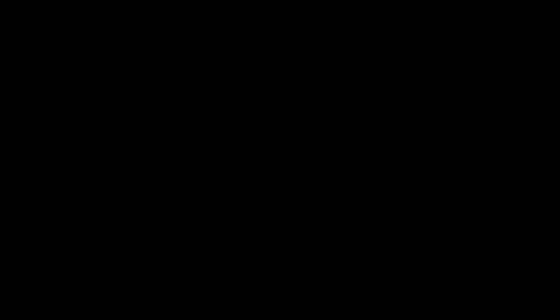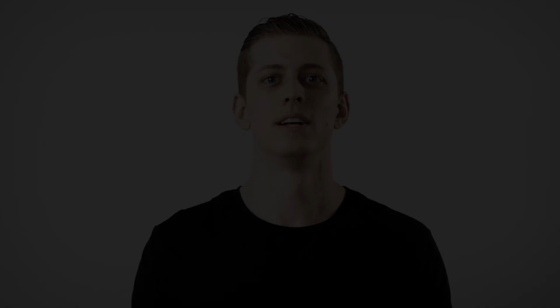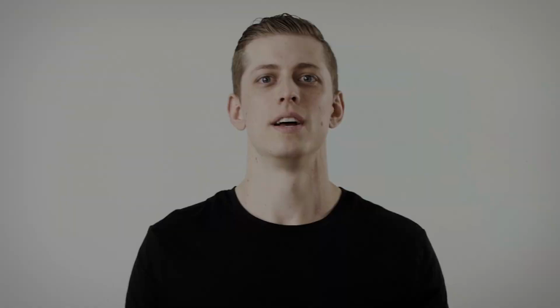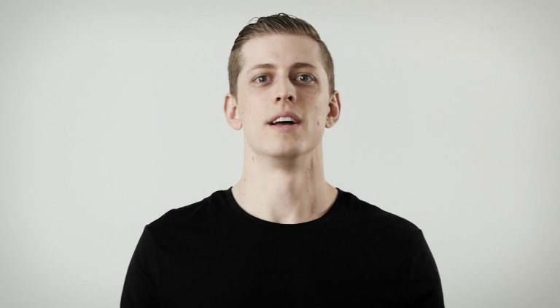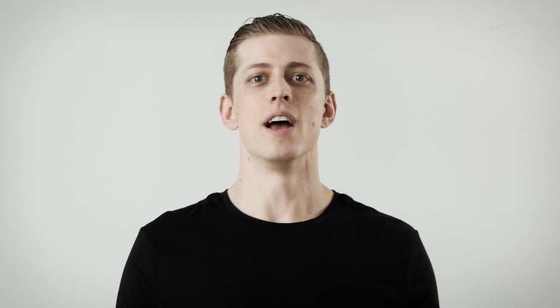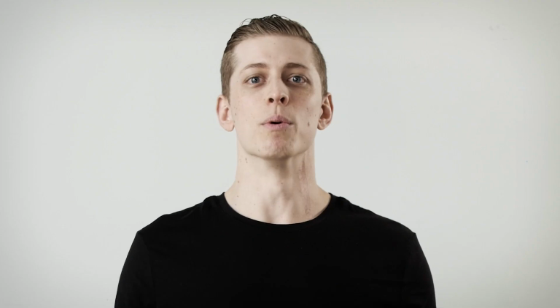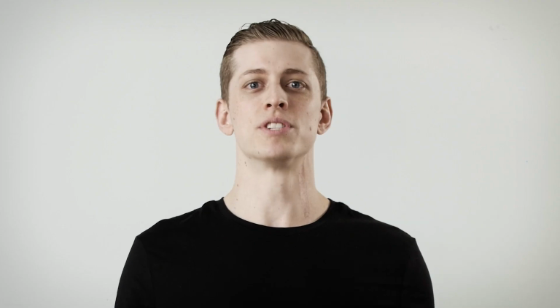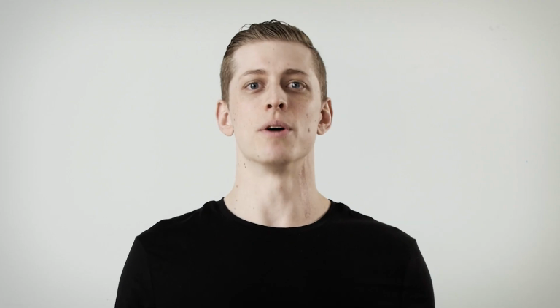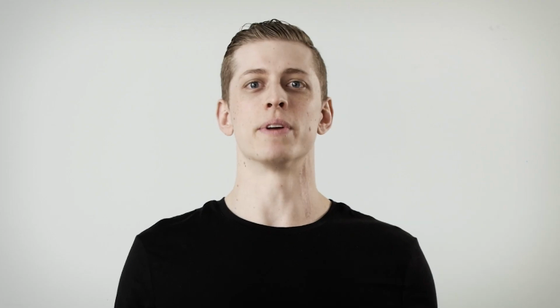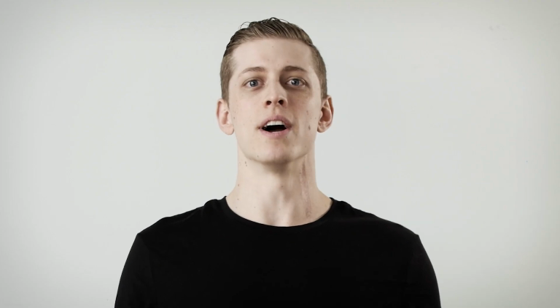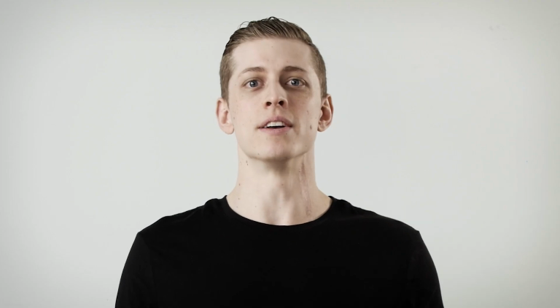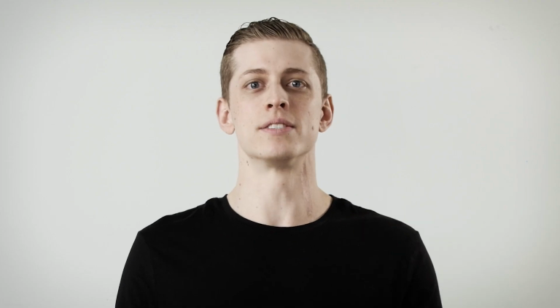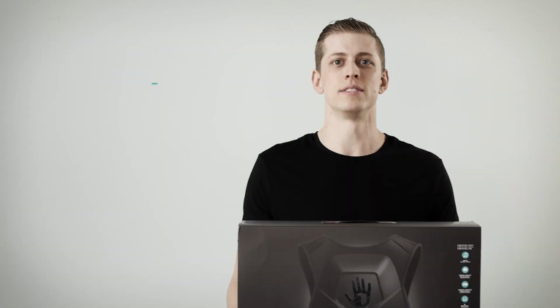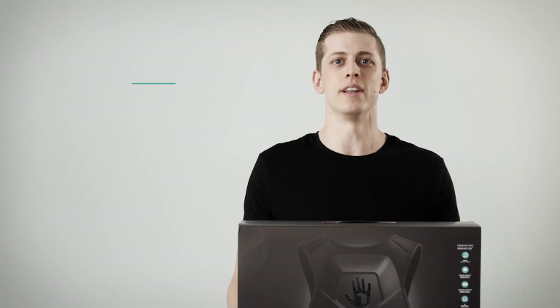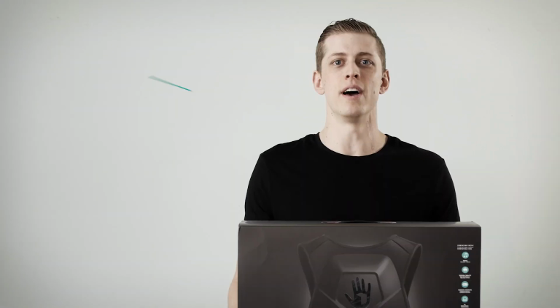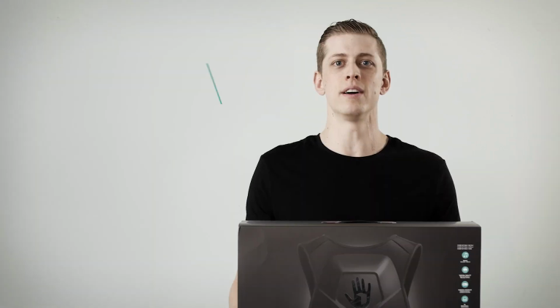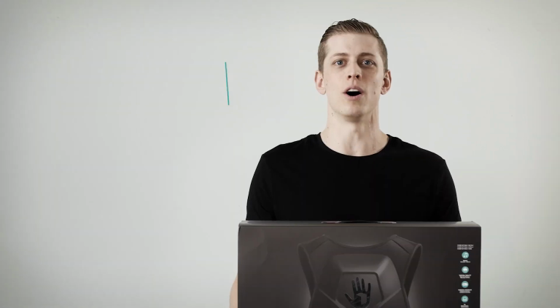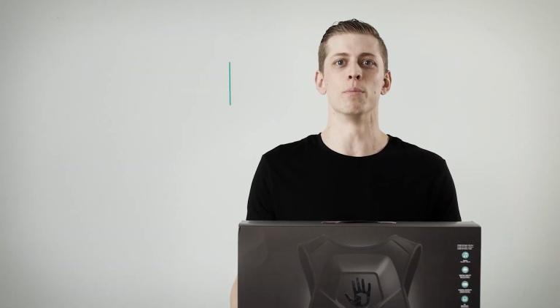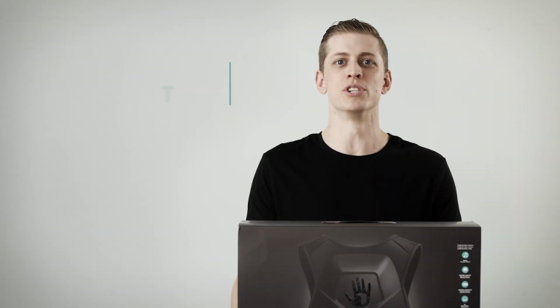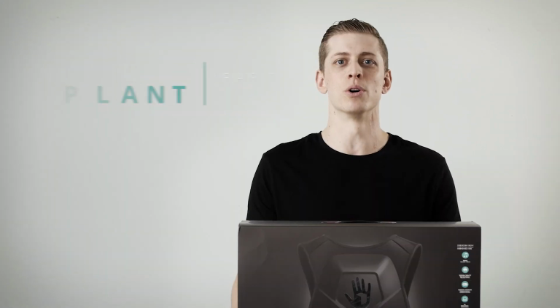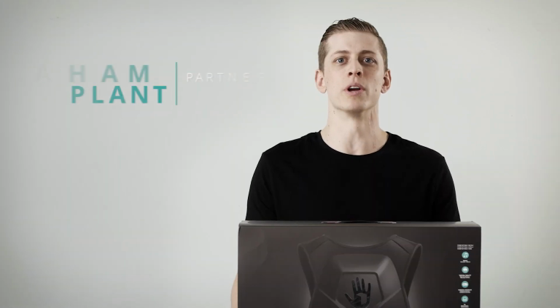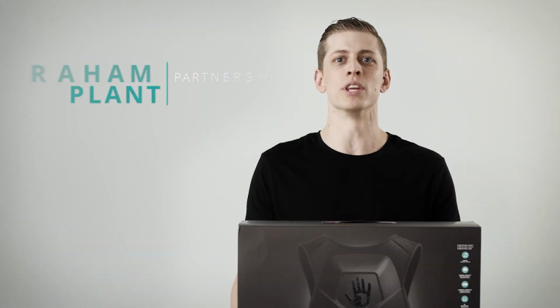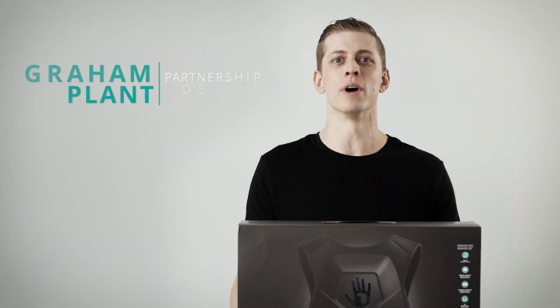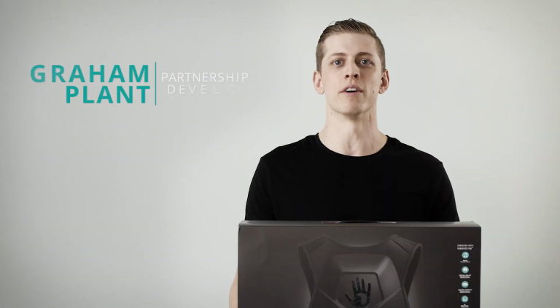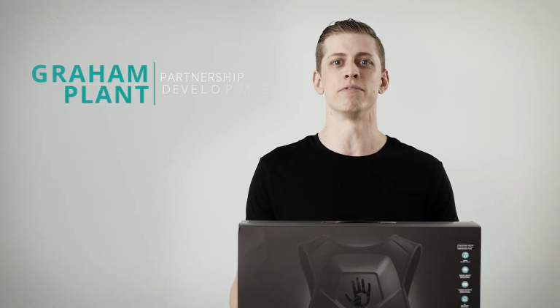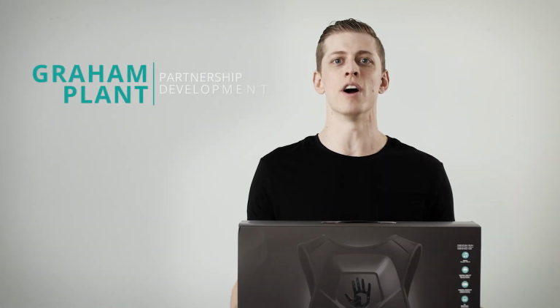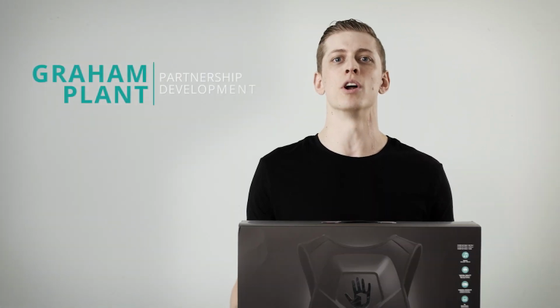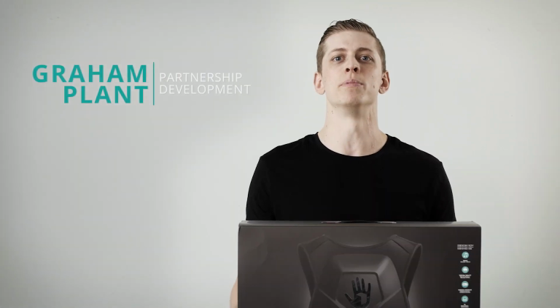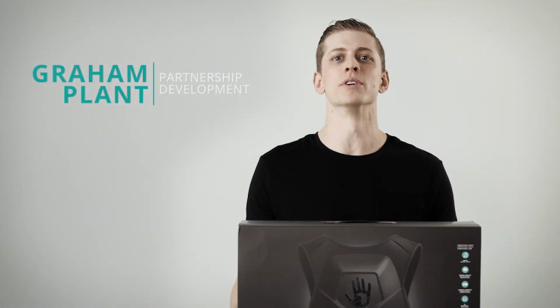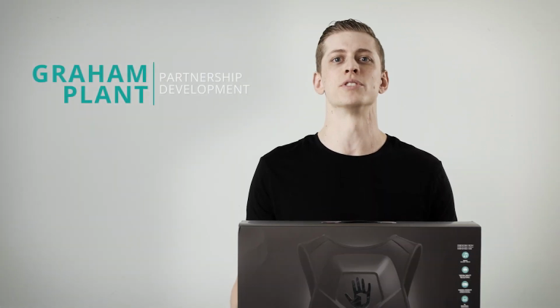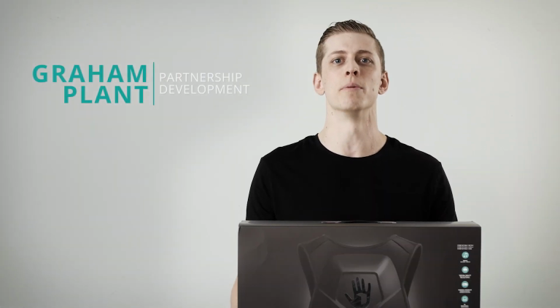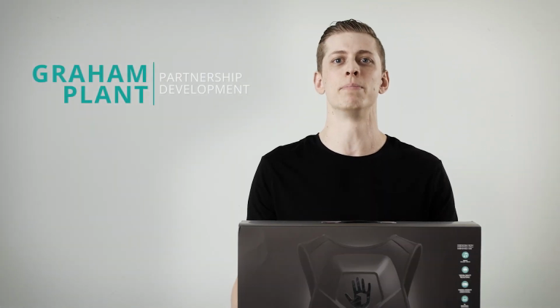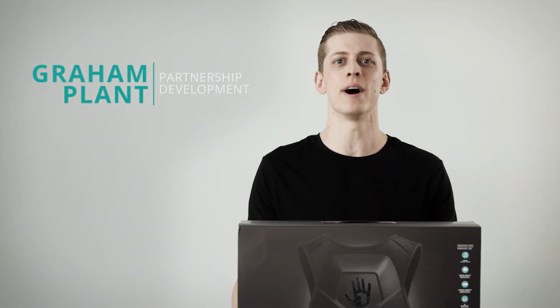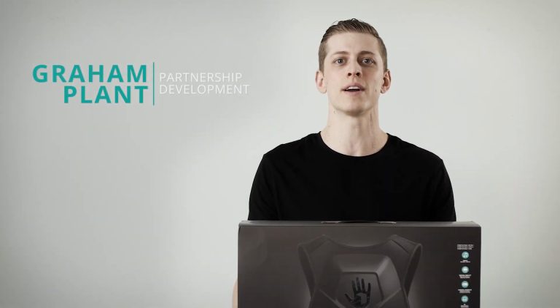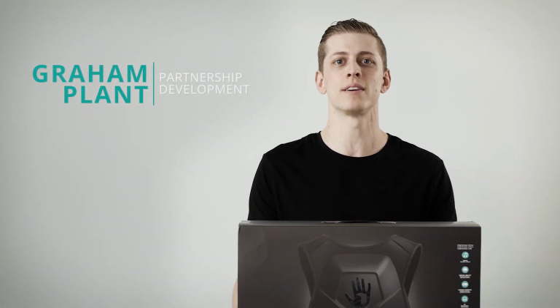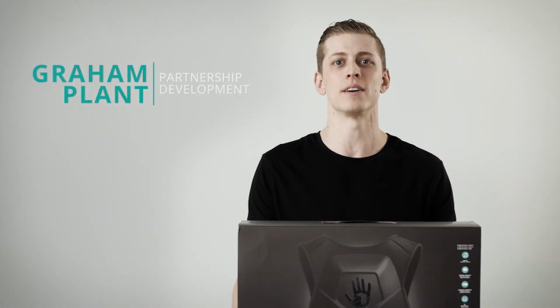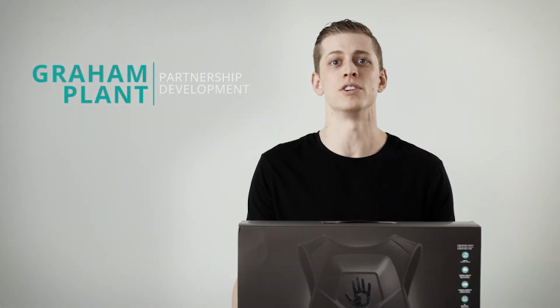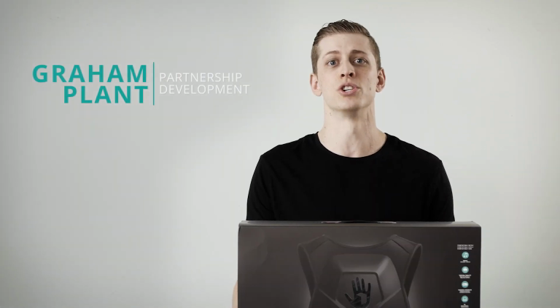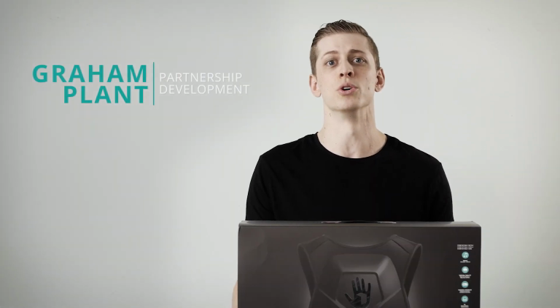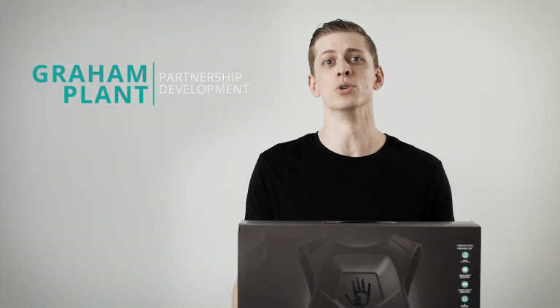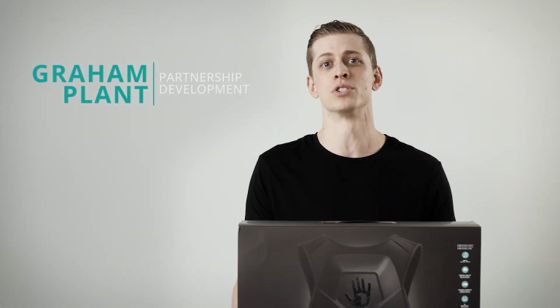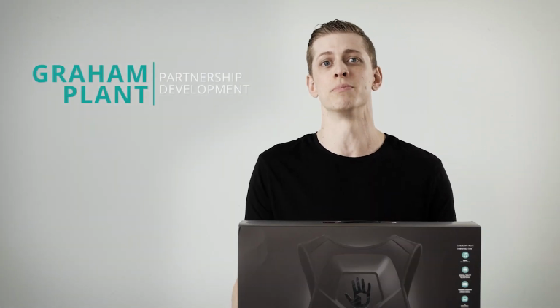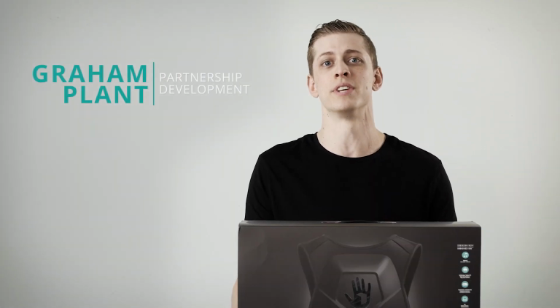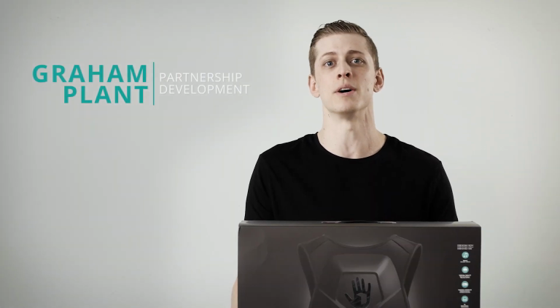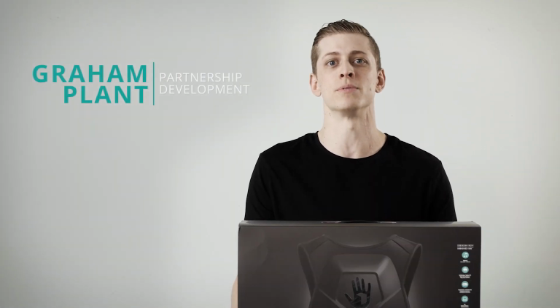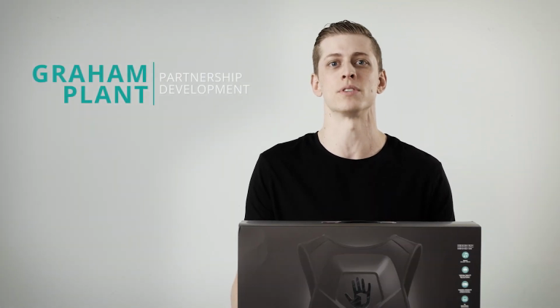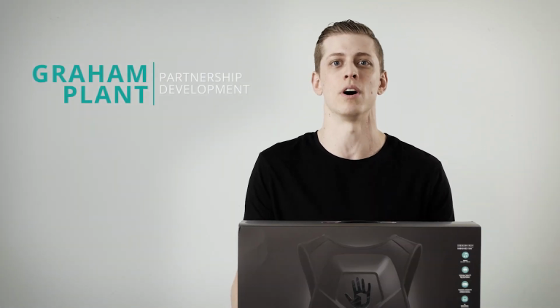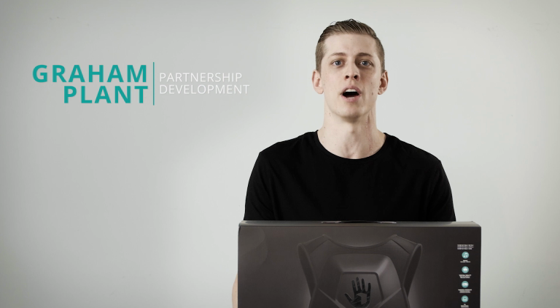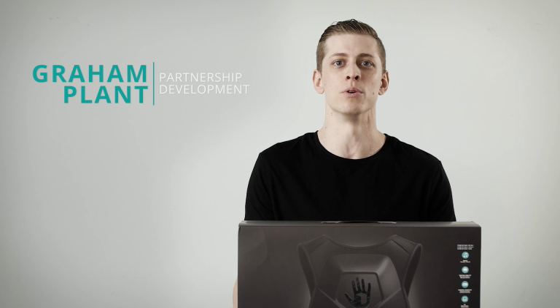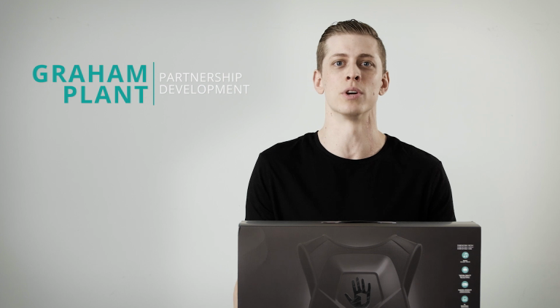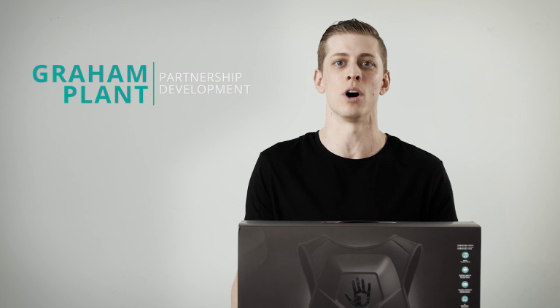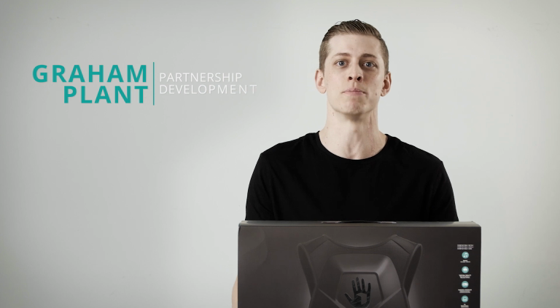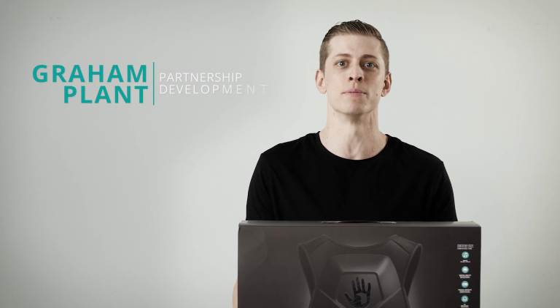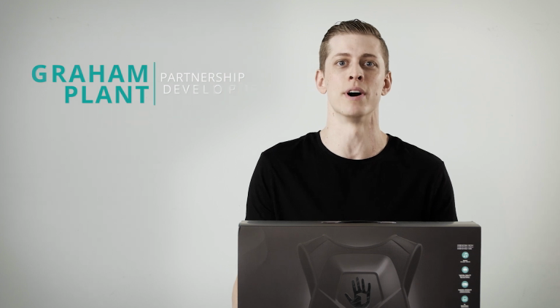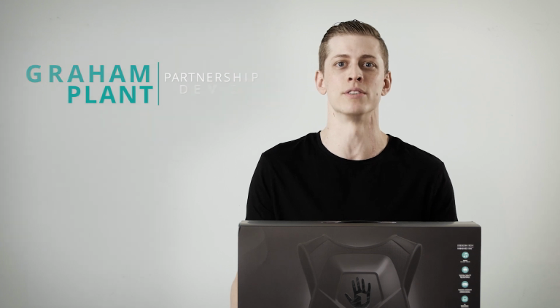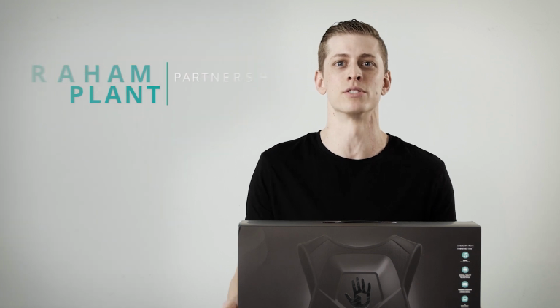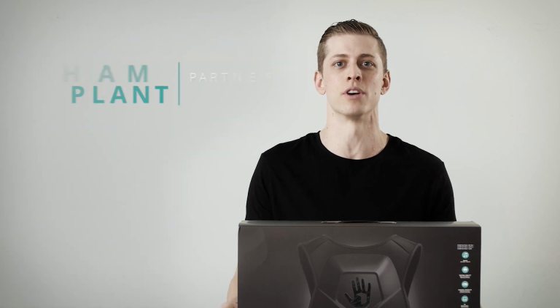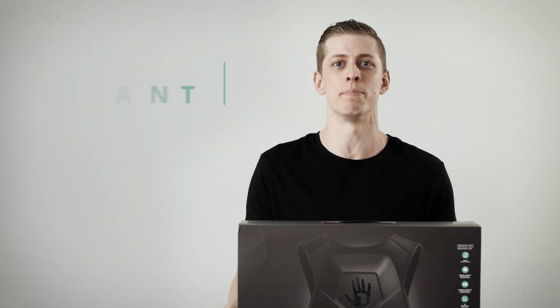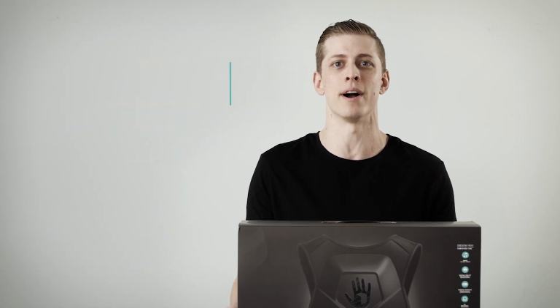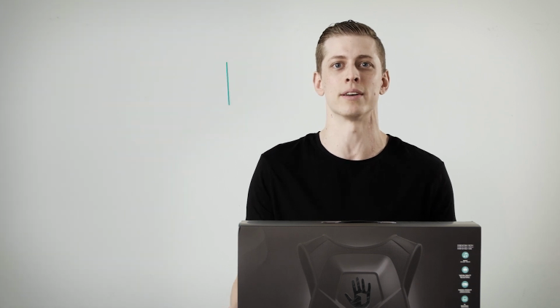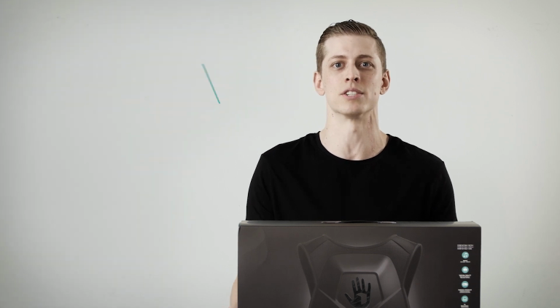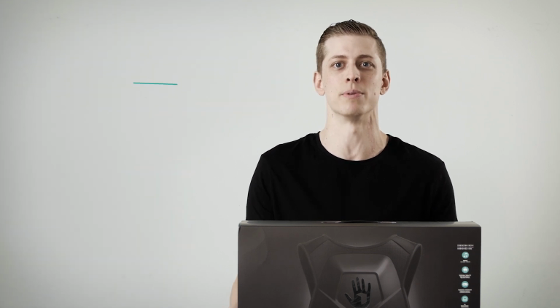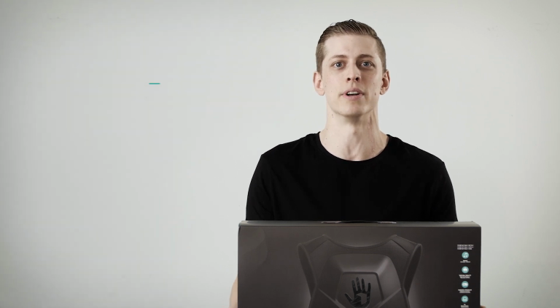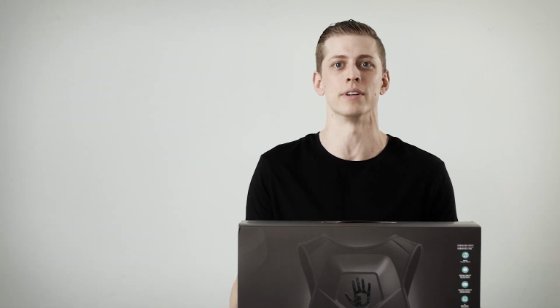Hey, what's up guys? Today I'll be showing you how to fire up your subpack and show you some tips on how you can optimize your subpack experience.